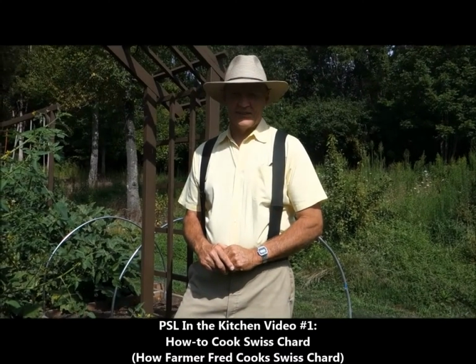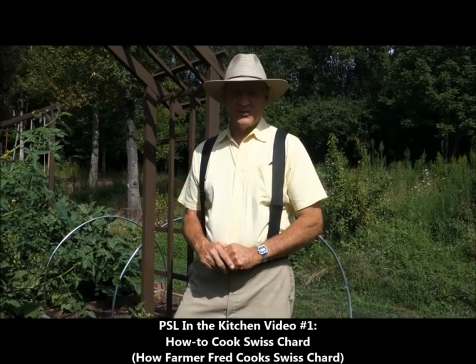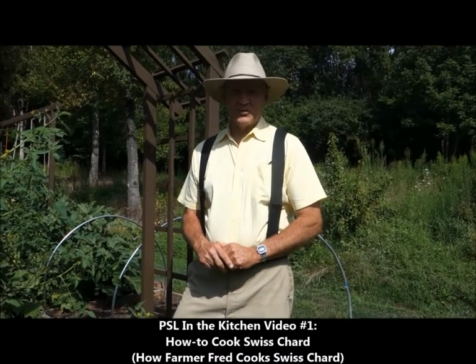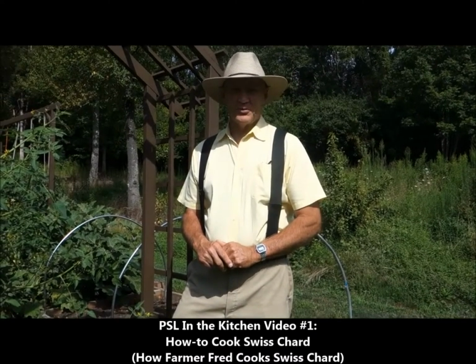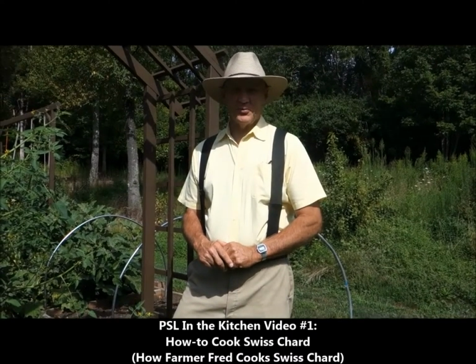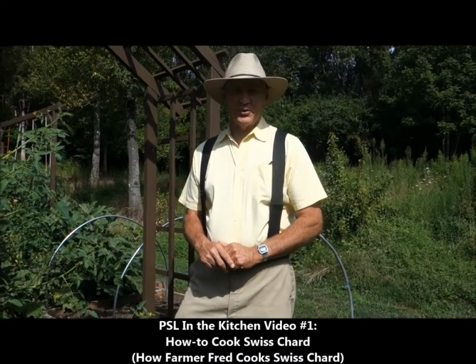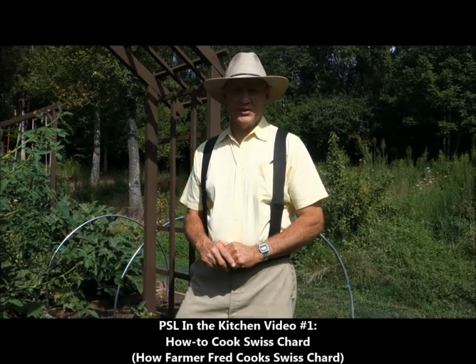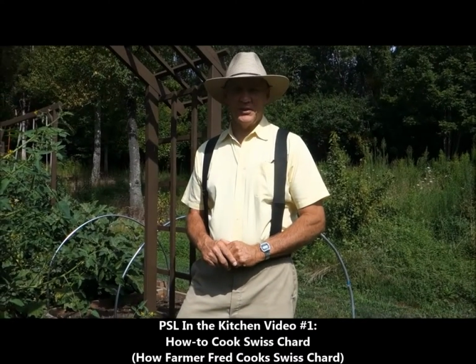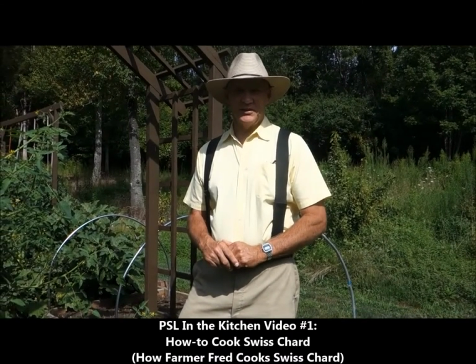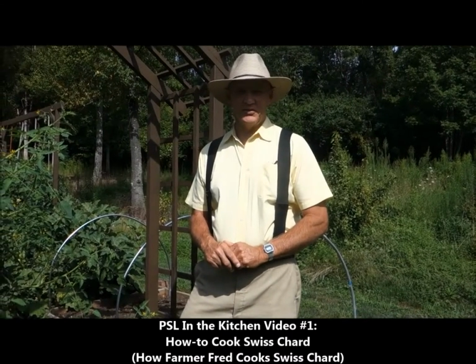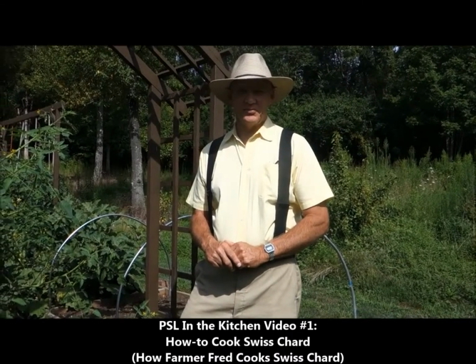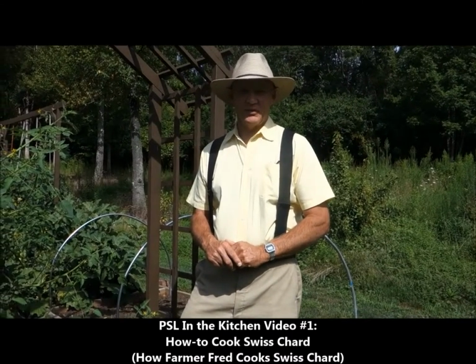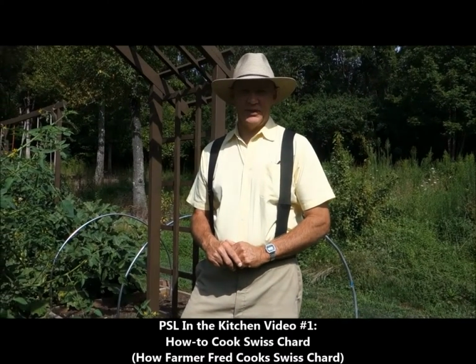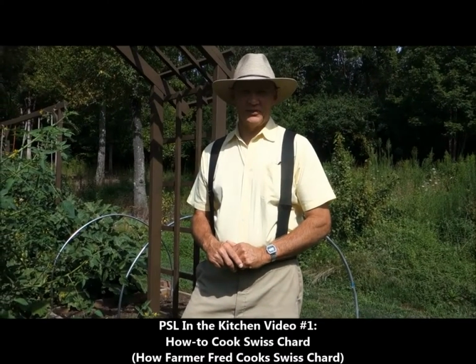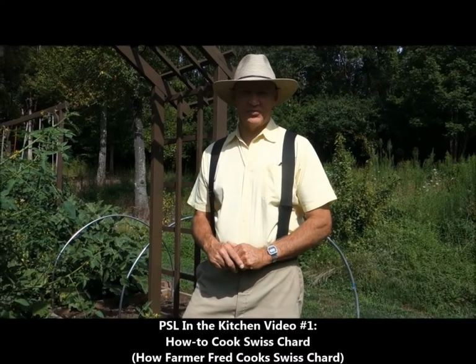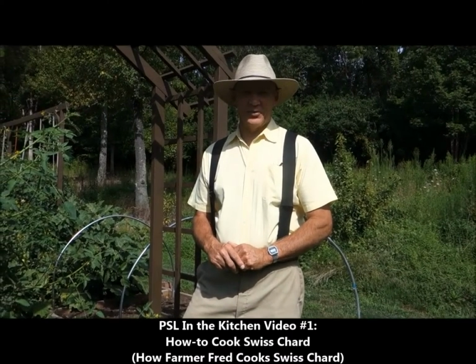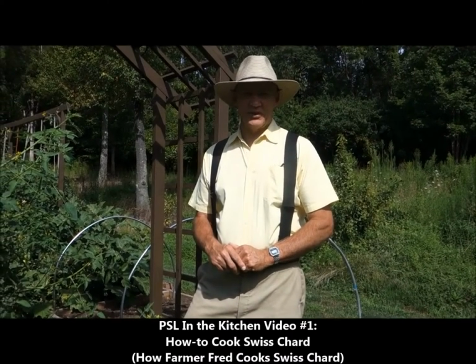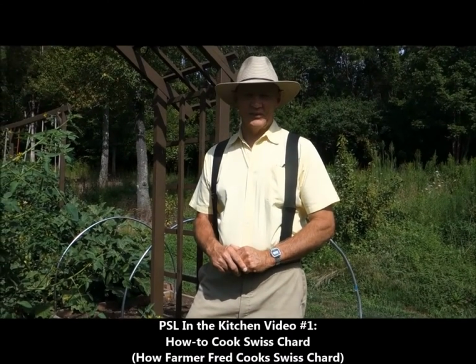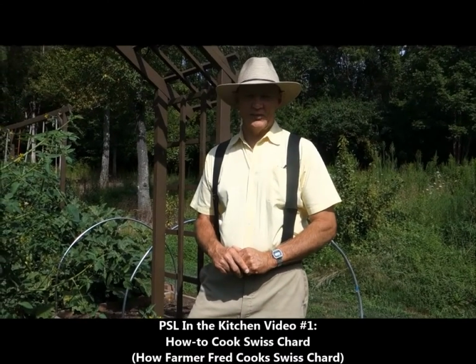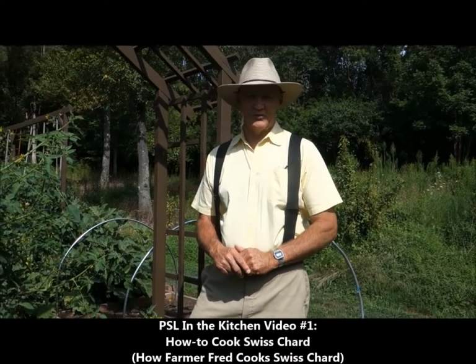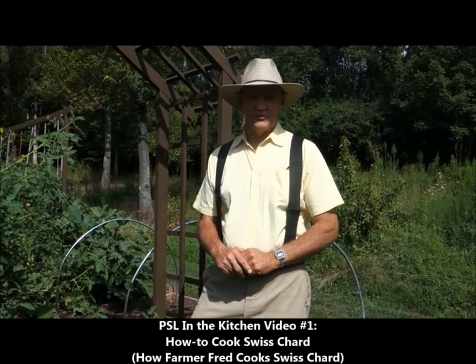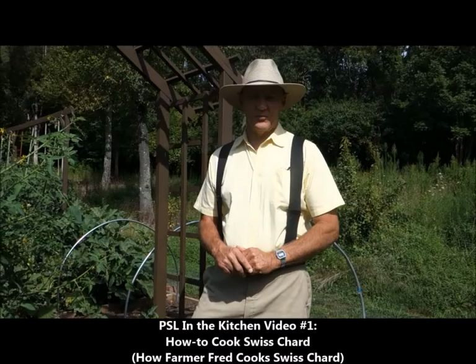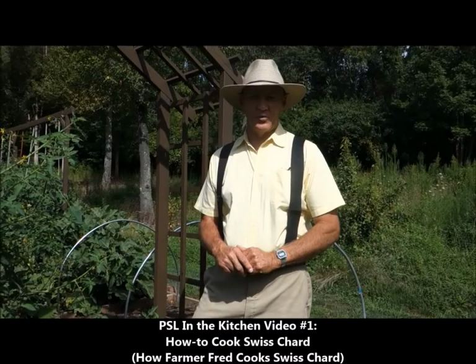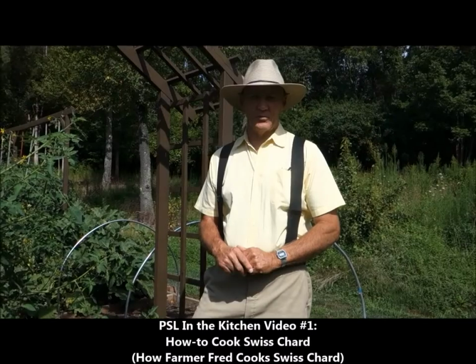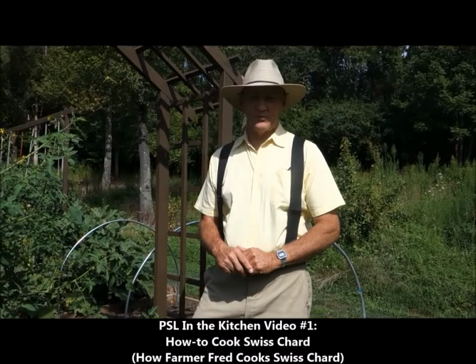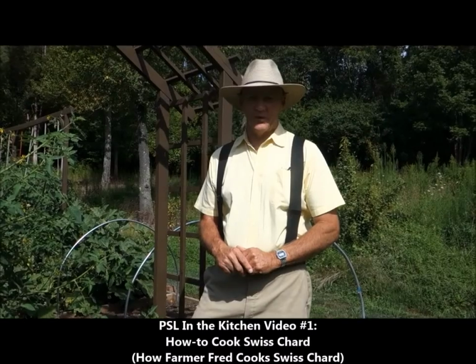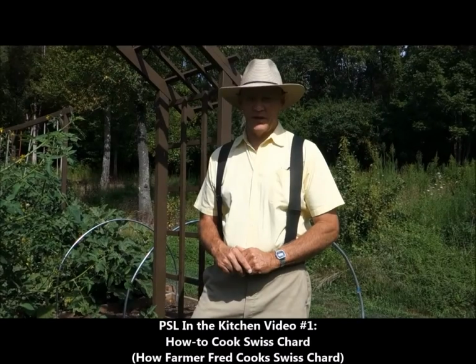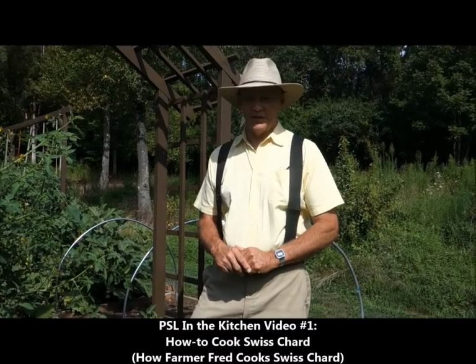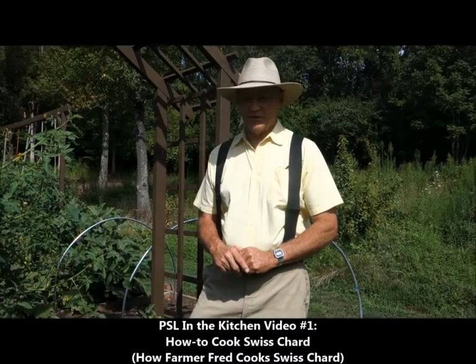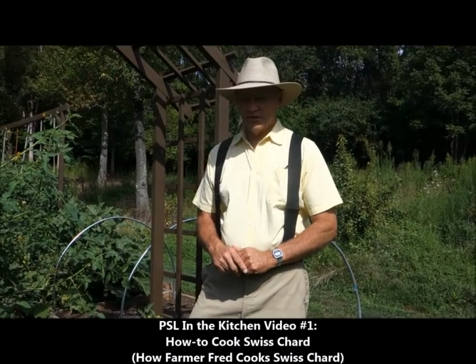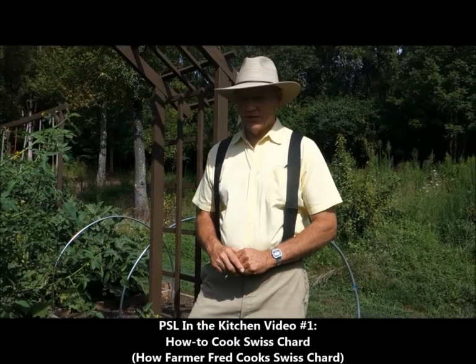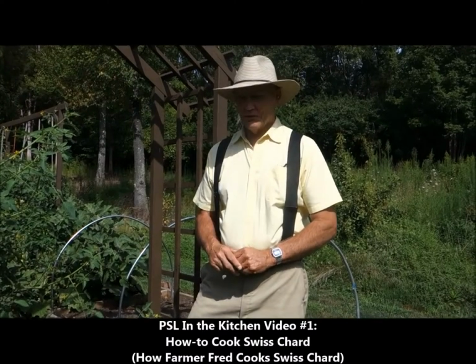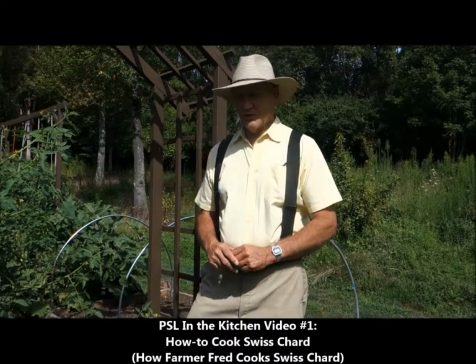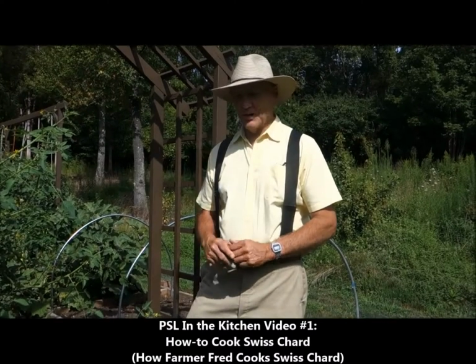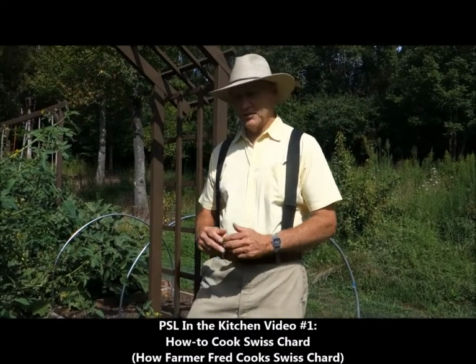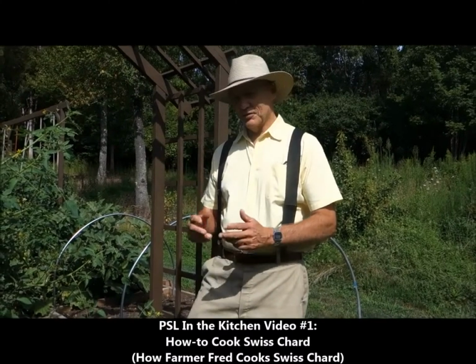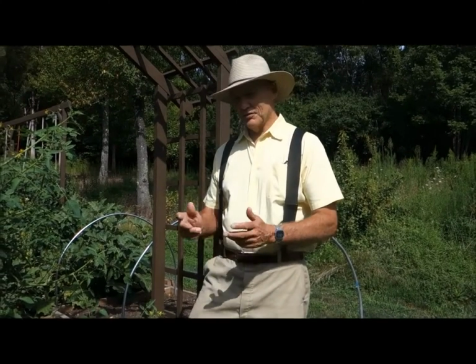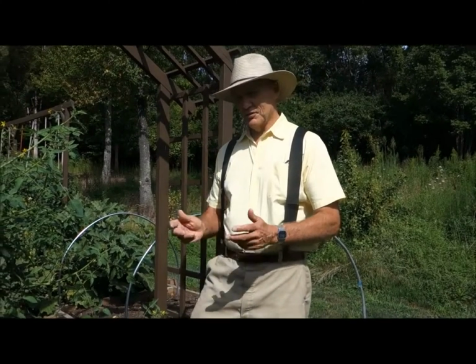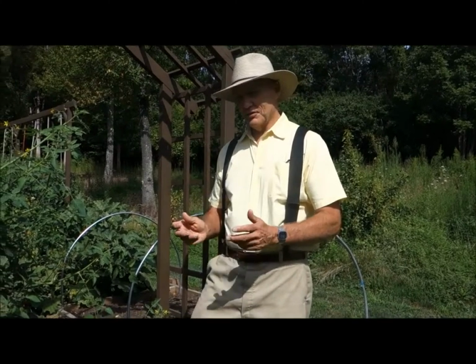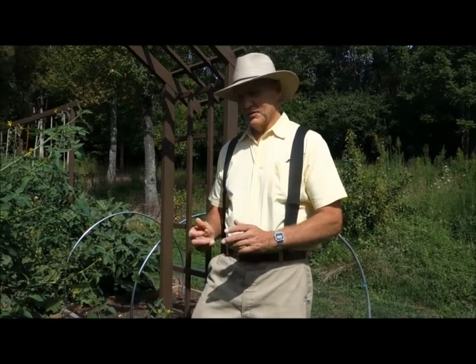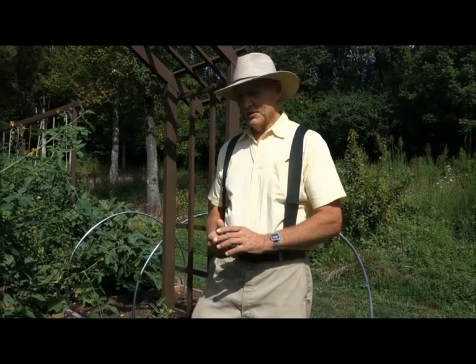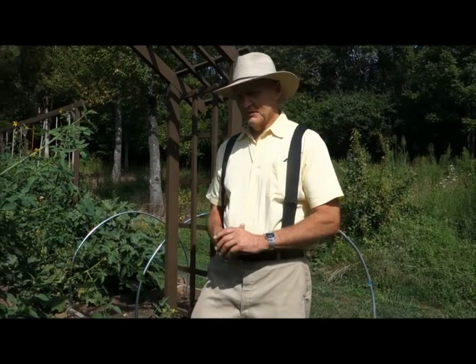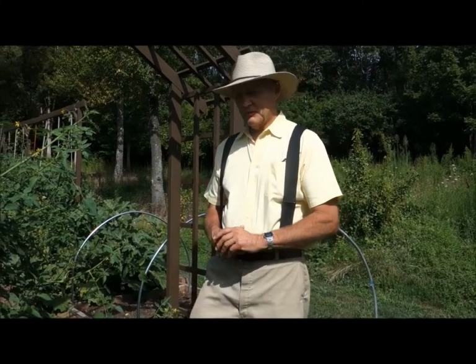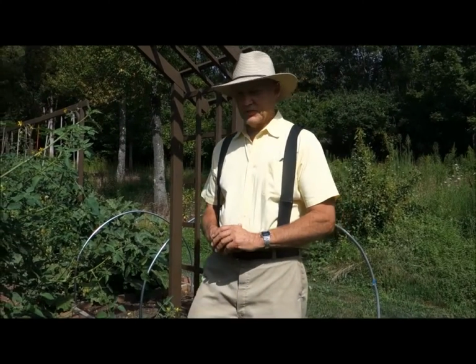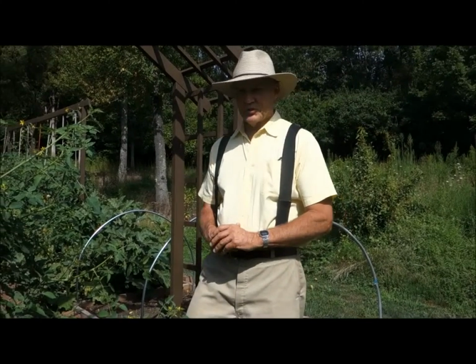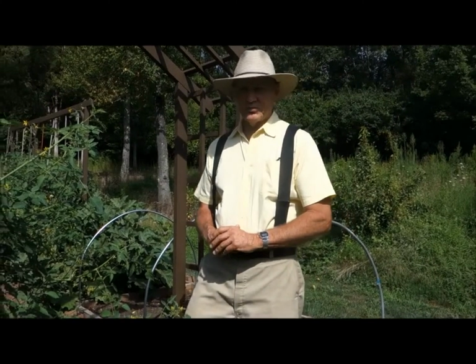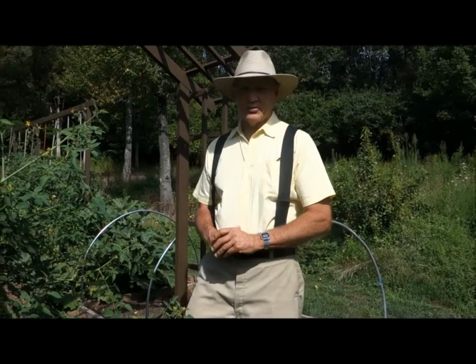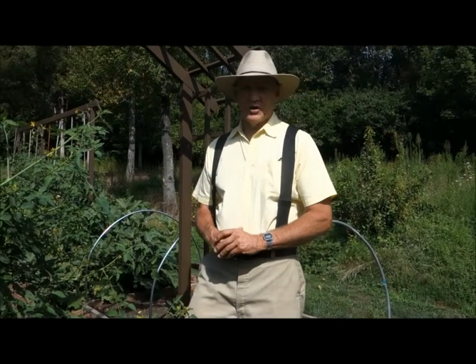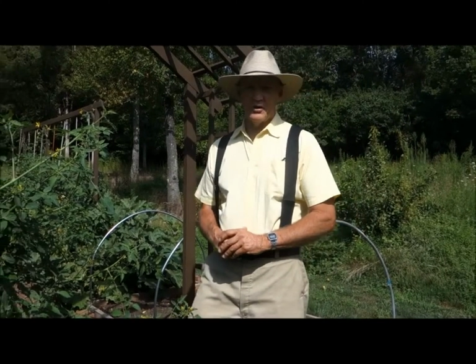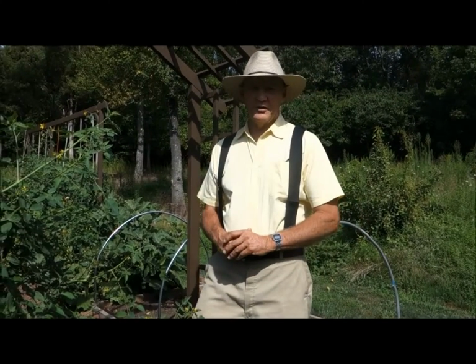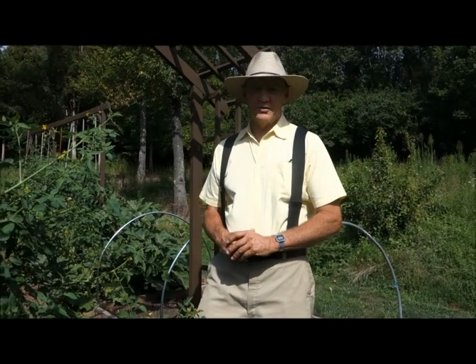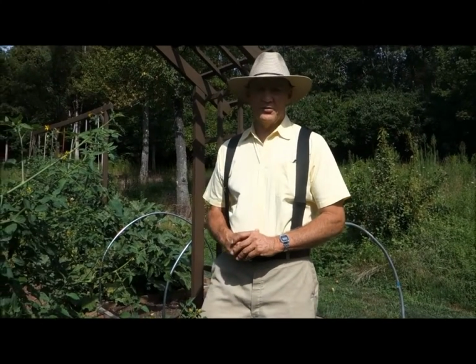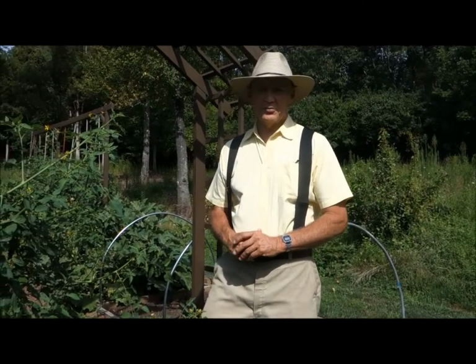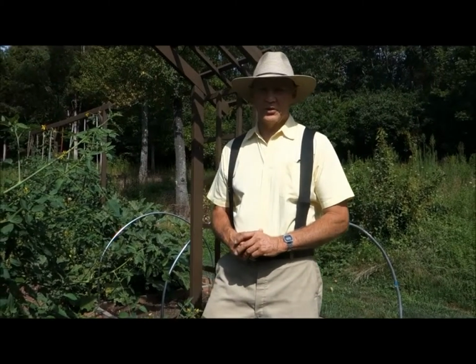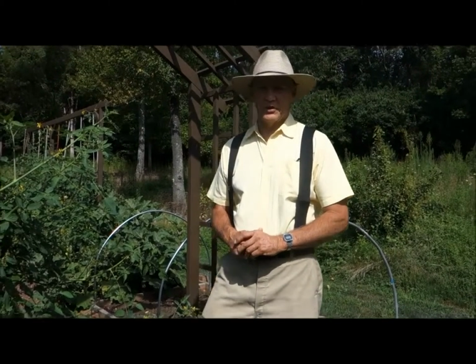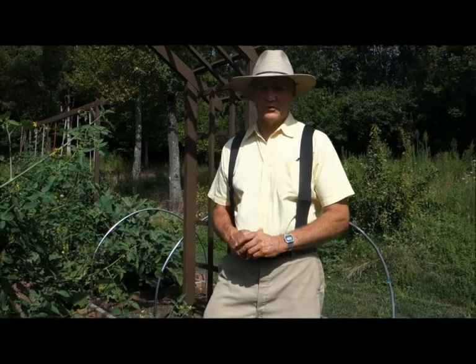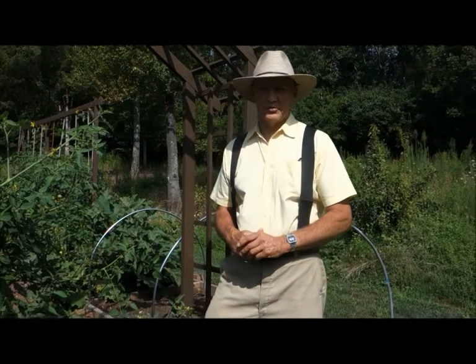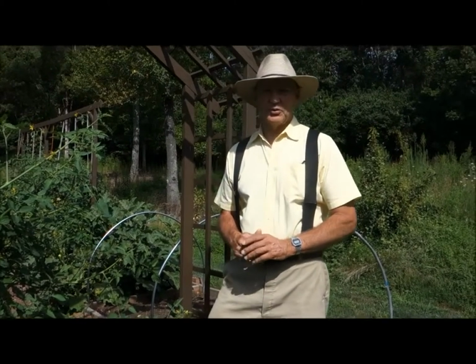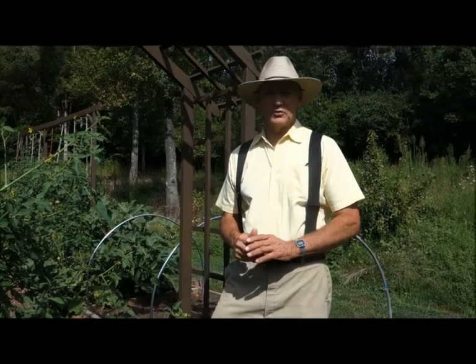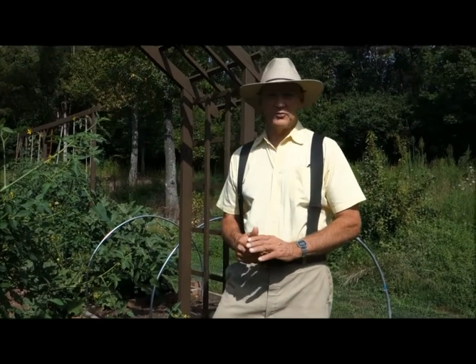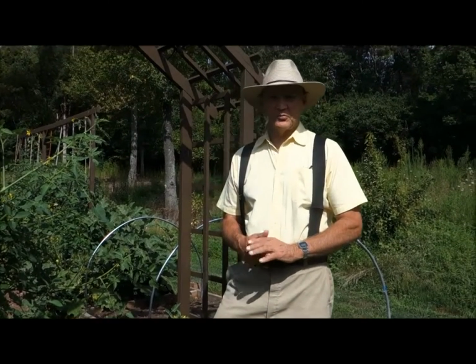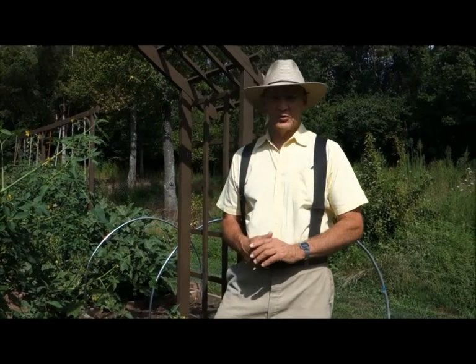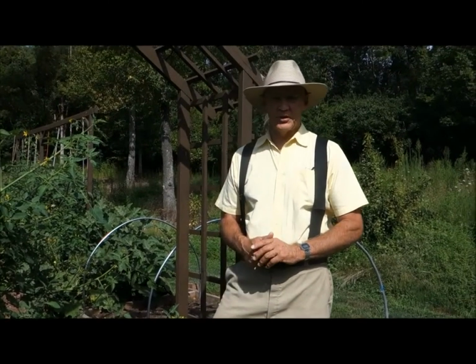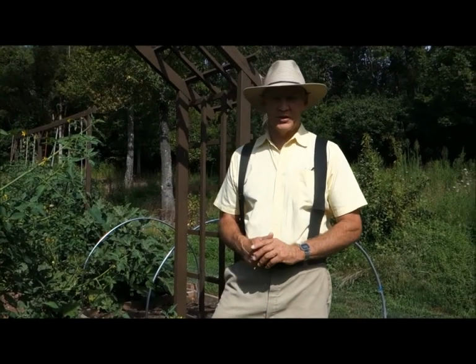Well, good morning! This is Plant Smart Living with Farmer Fred. We're out here on our vegetable garden this morning. It's a beautiful morning.